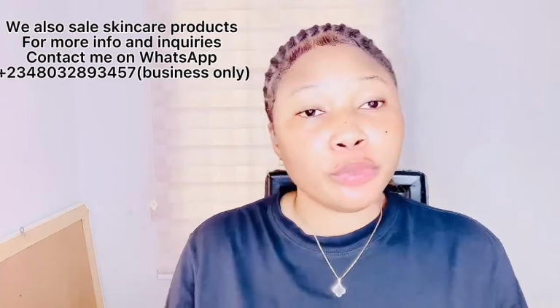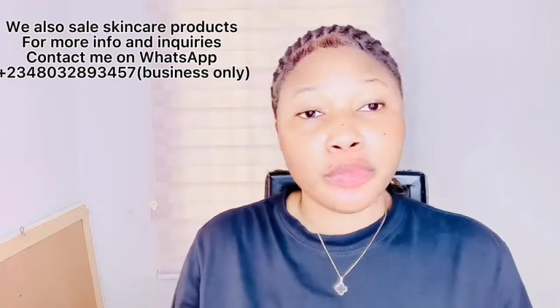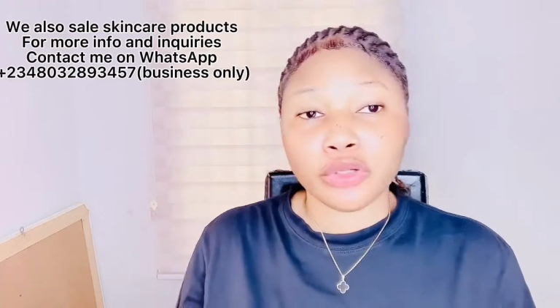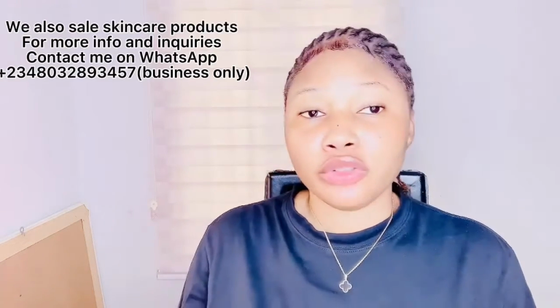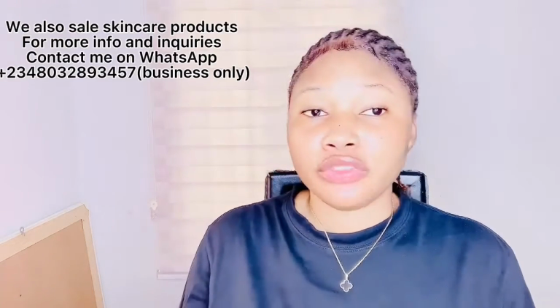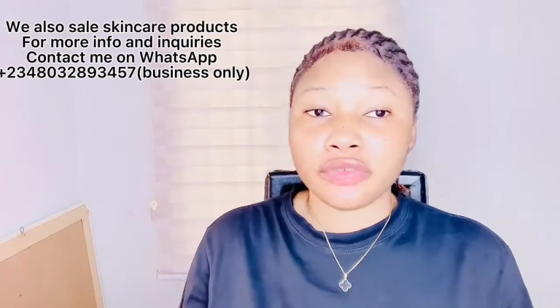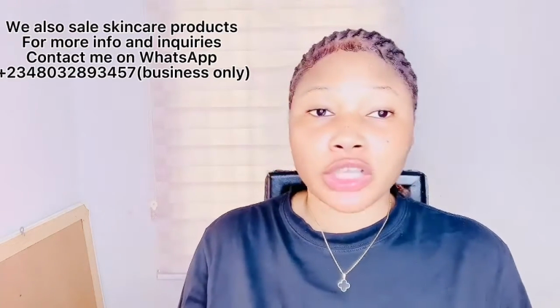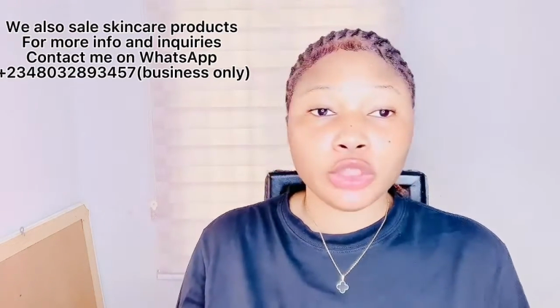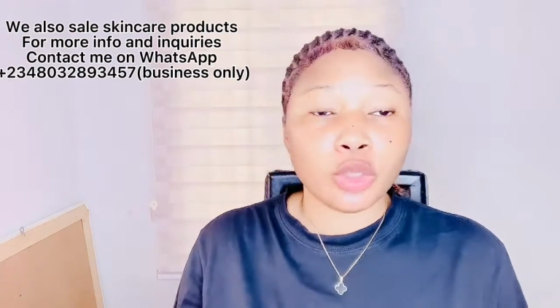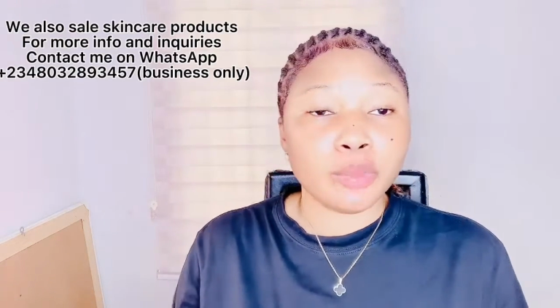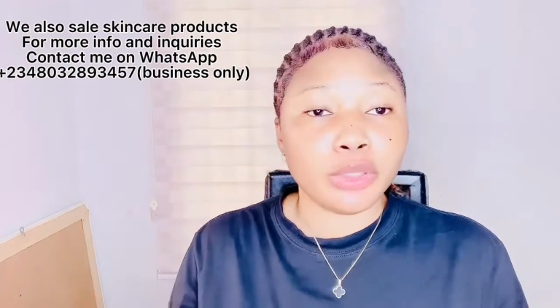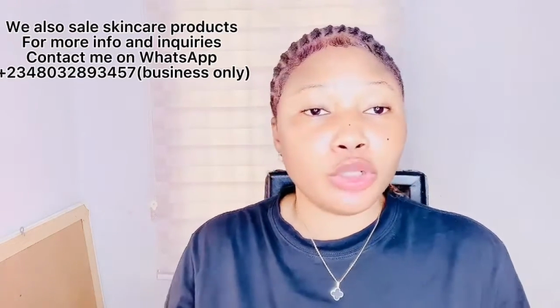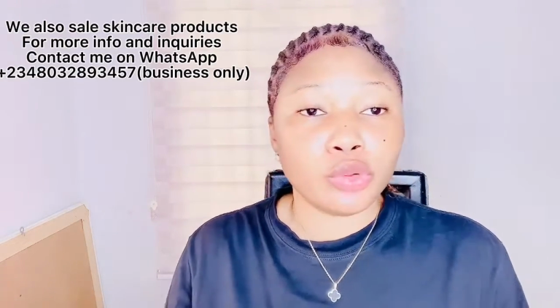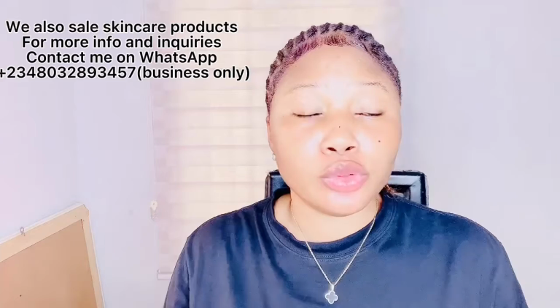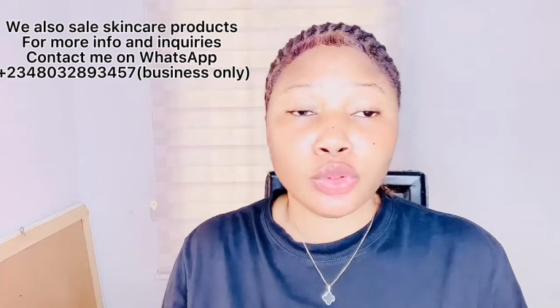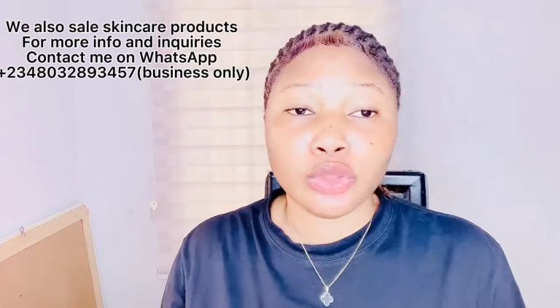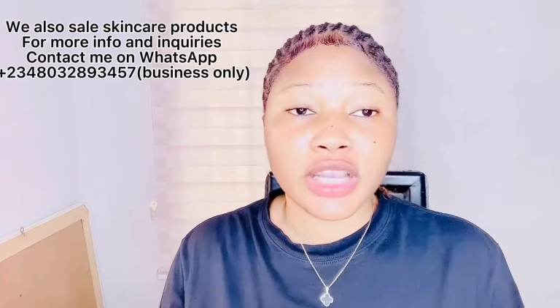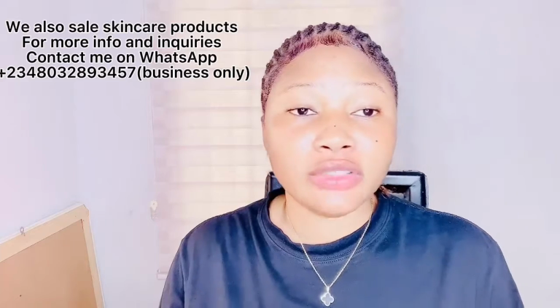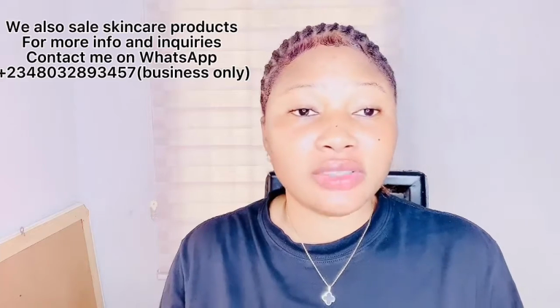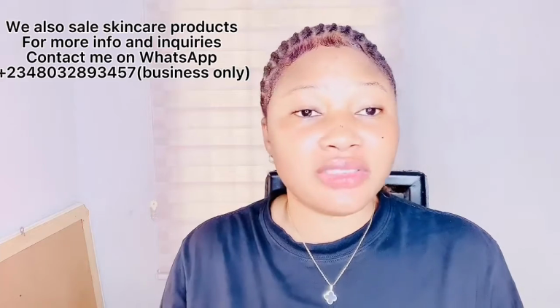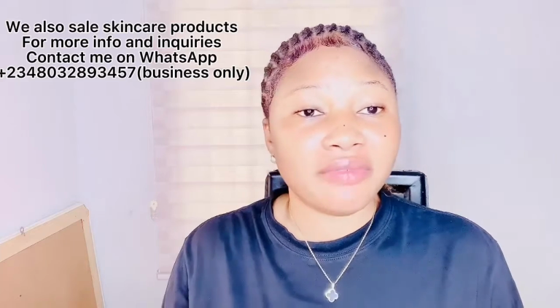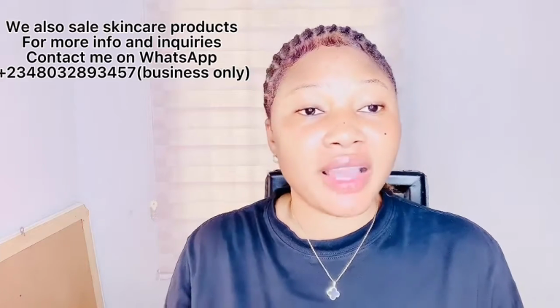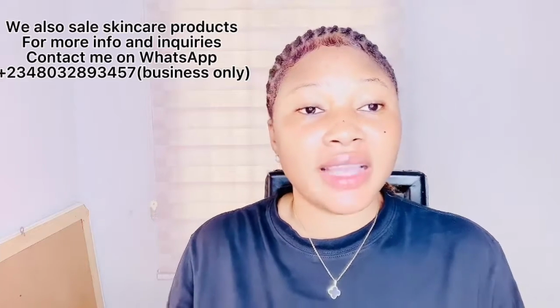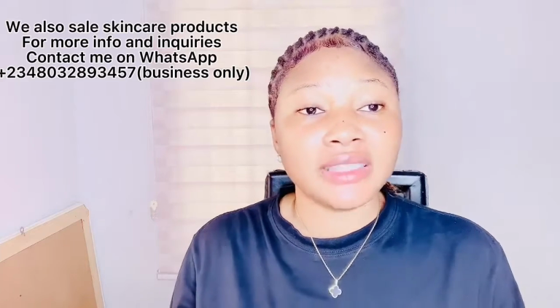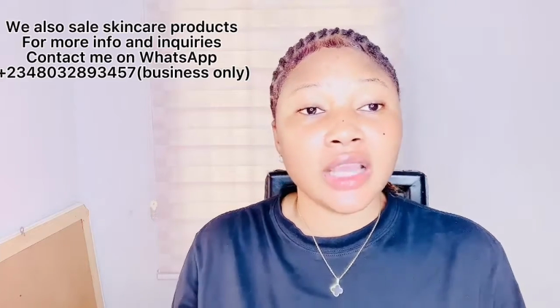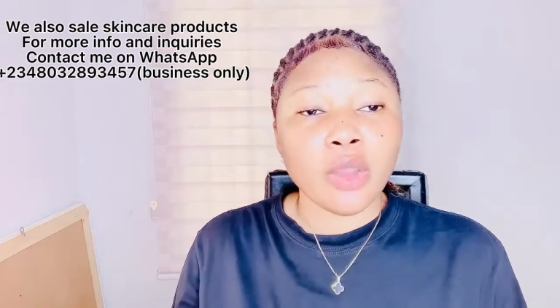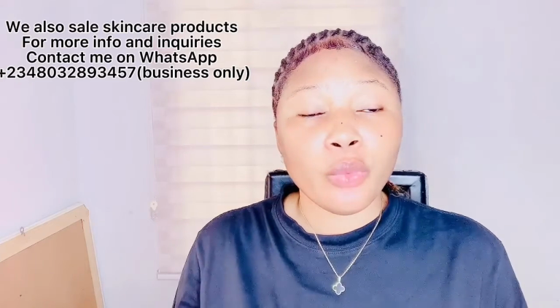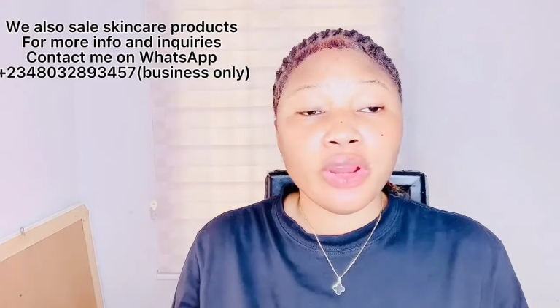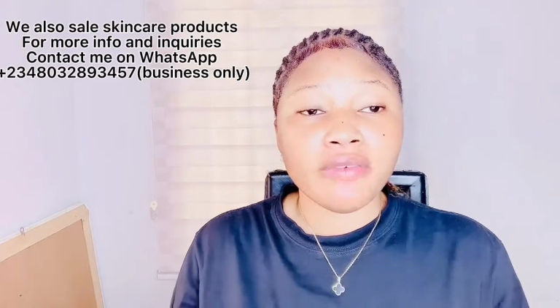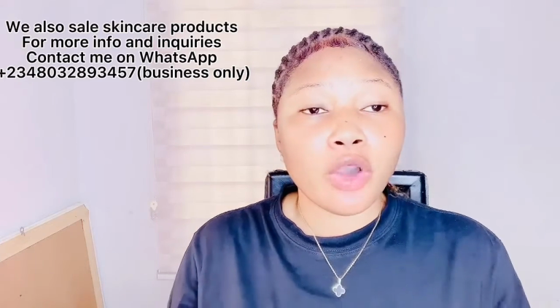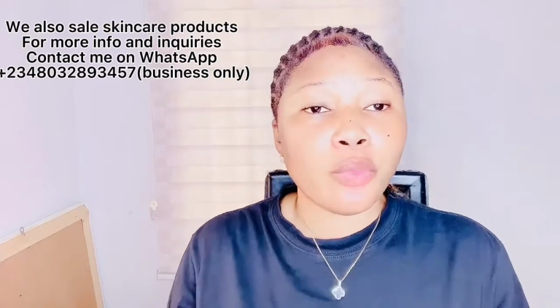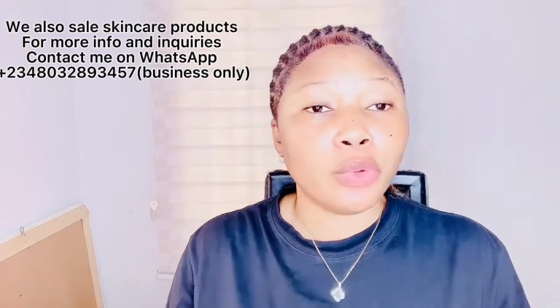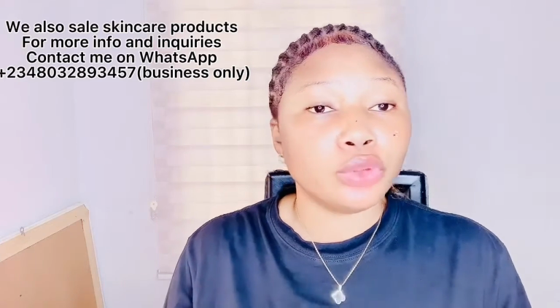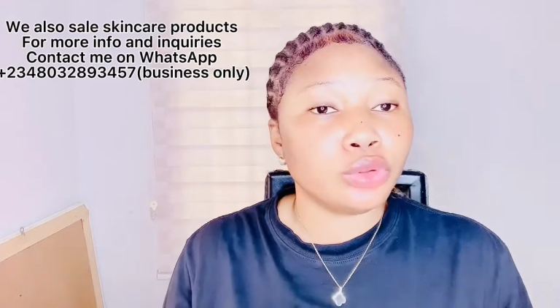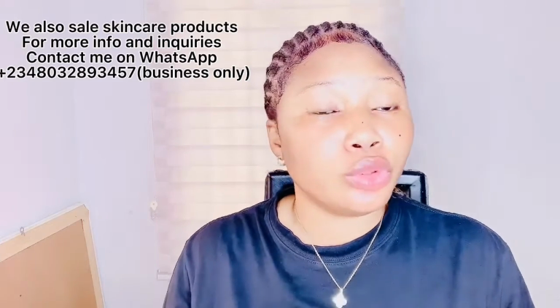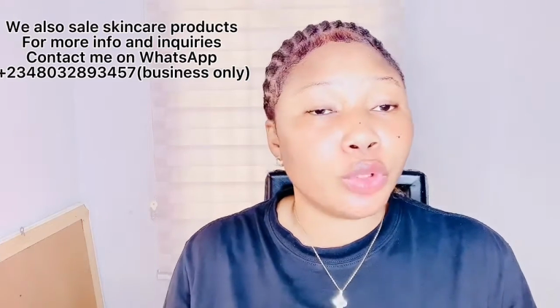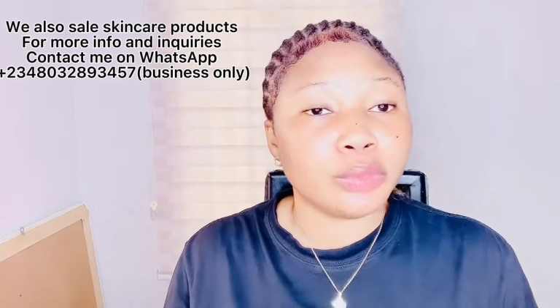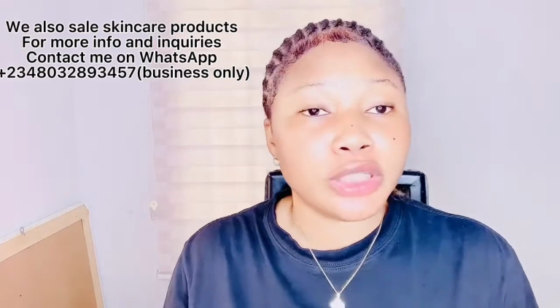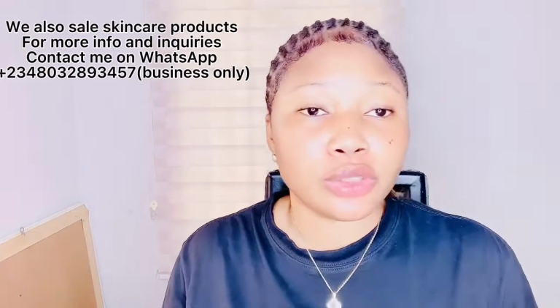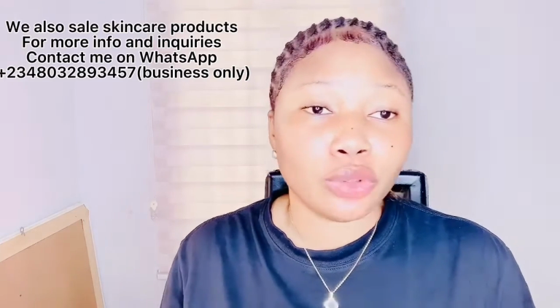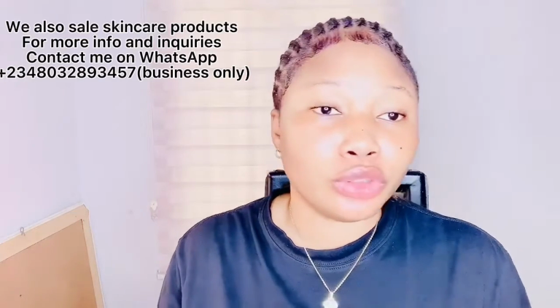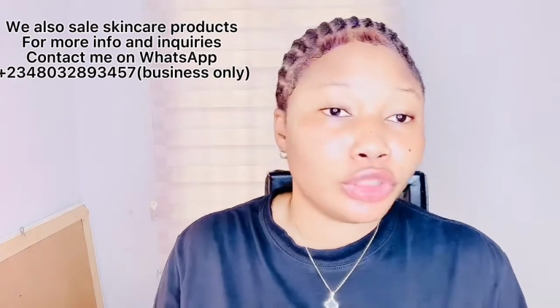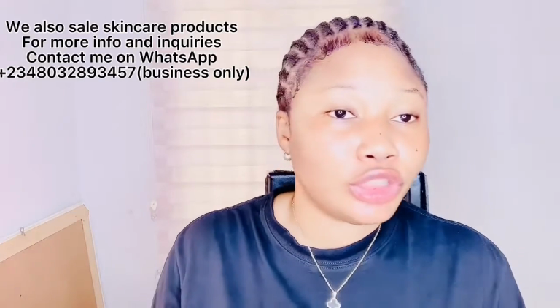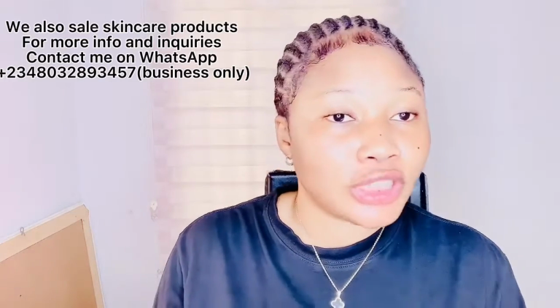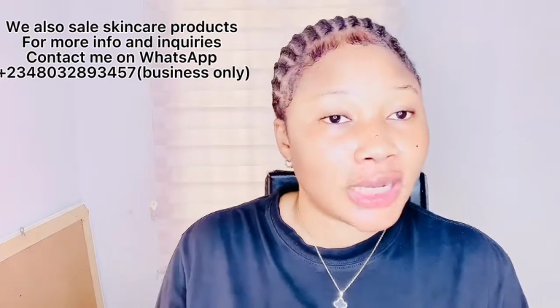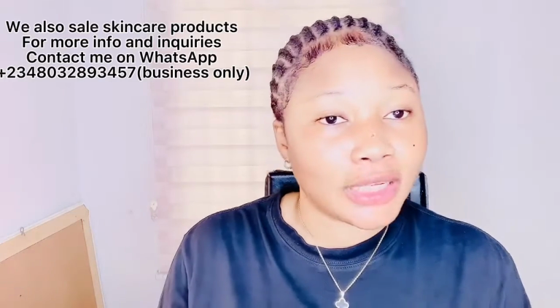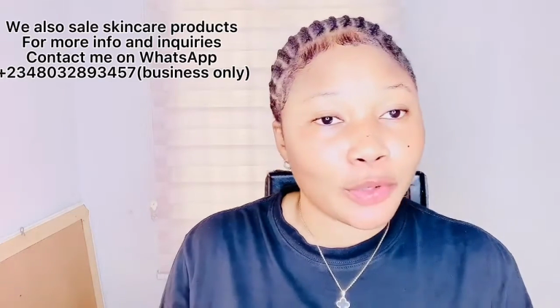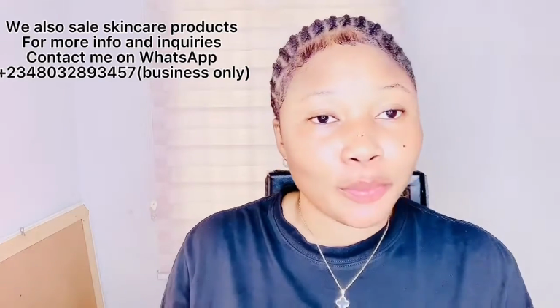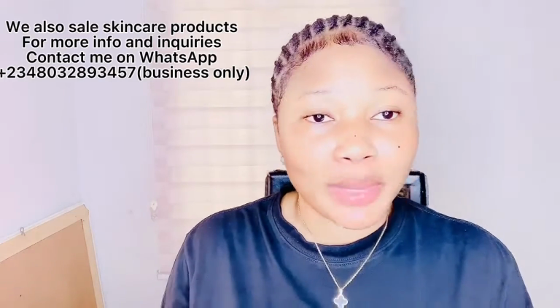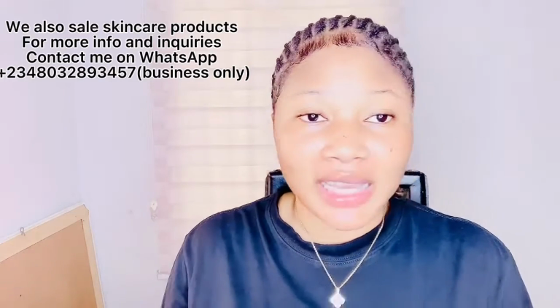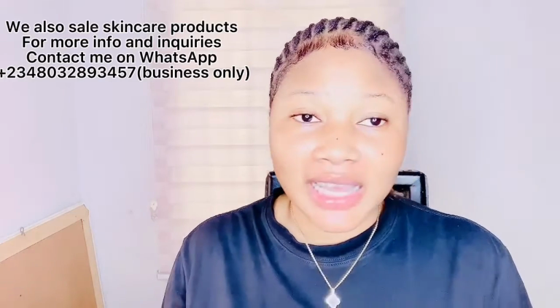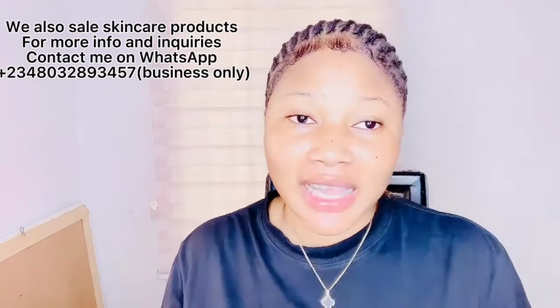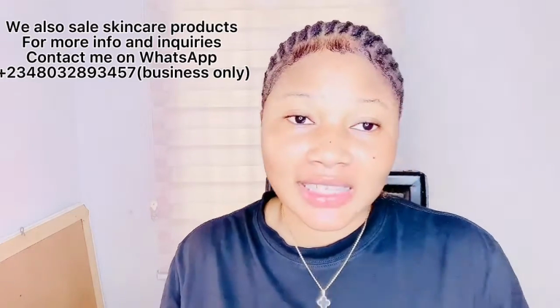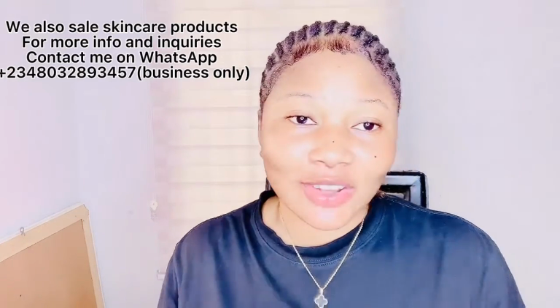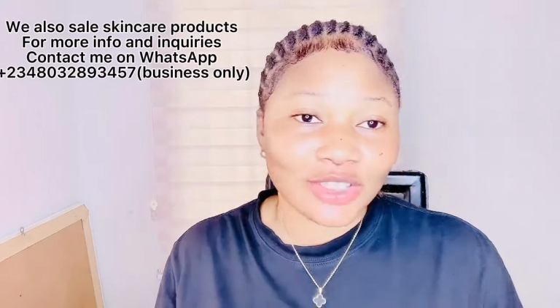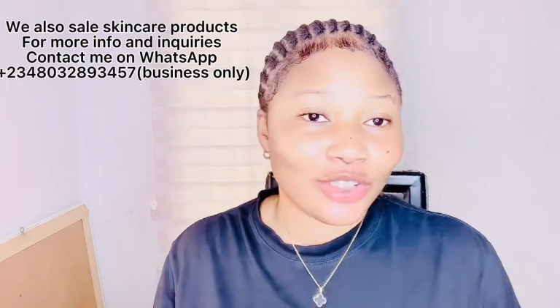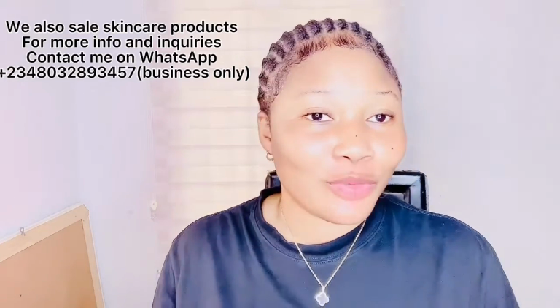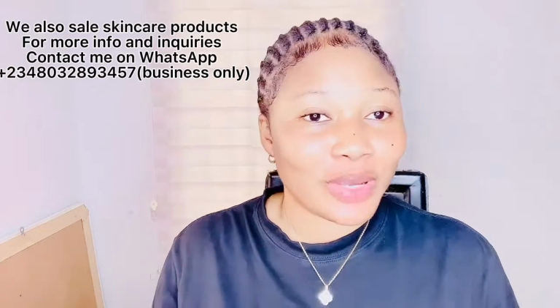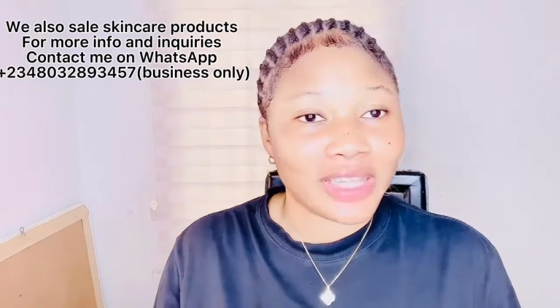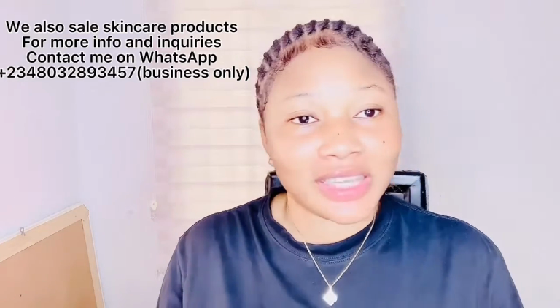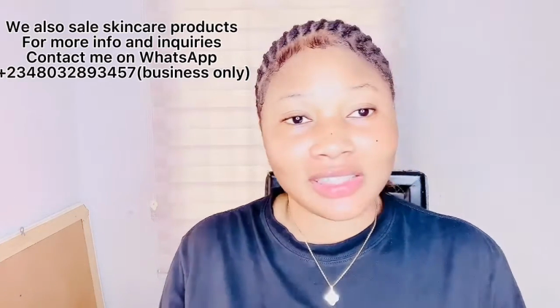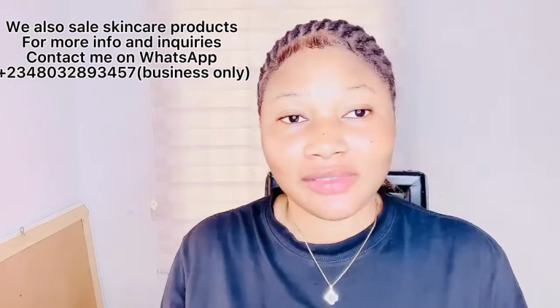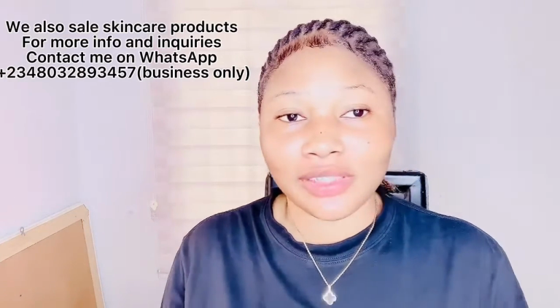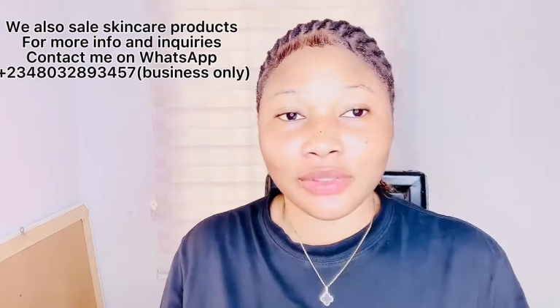That's the end of today's video. Don't forget to subscribe to my channel and turn on the bell notification so you get notified whenever I post new updates. Bye guys, I'll see you in my next video.